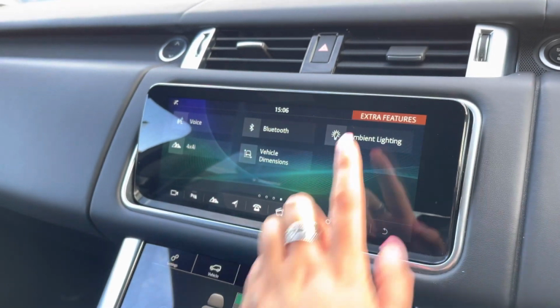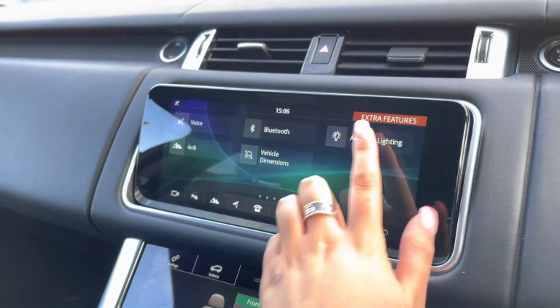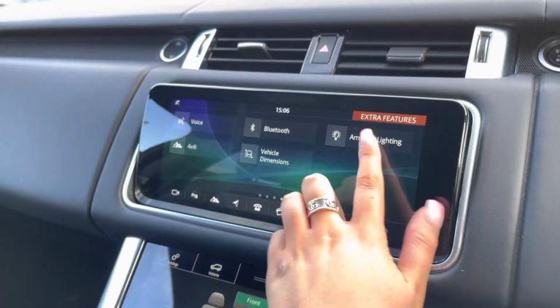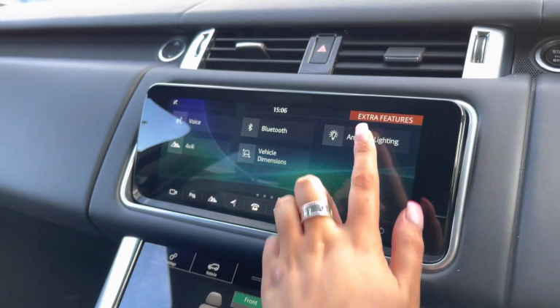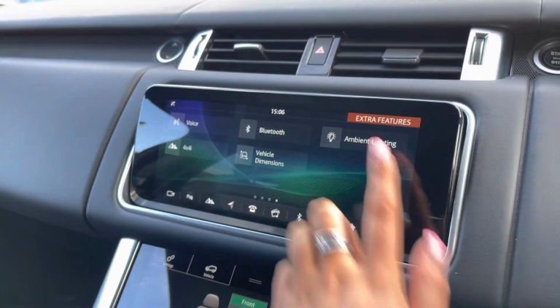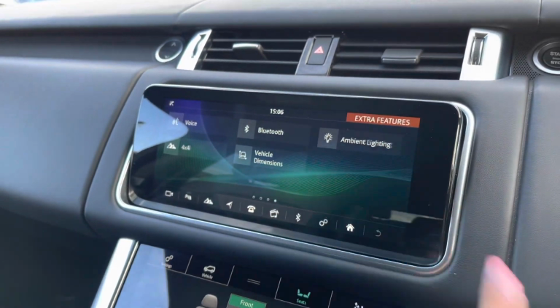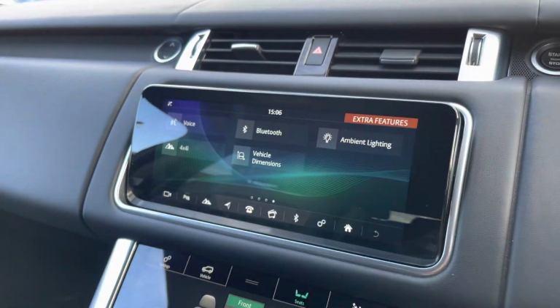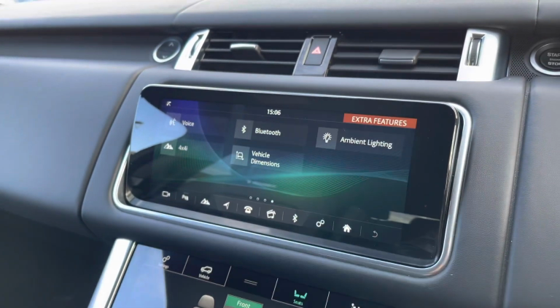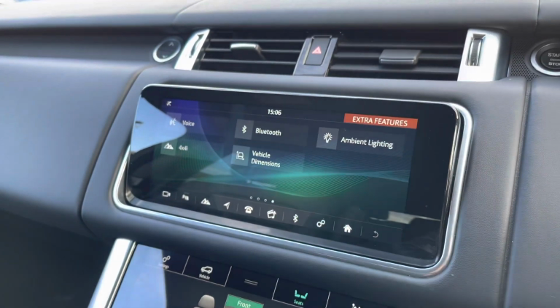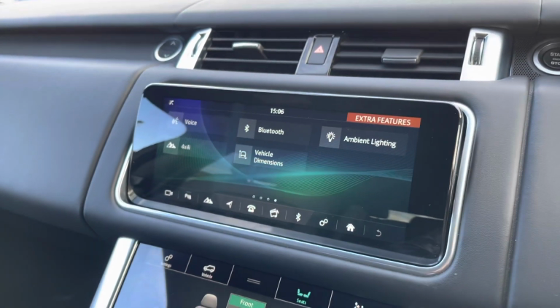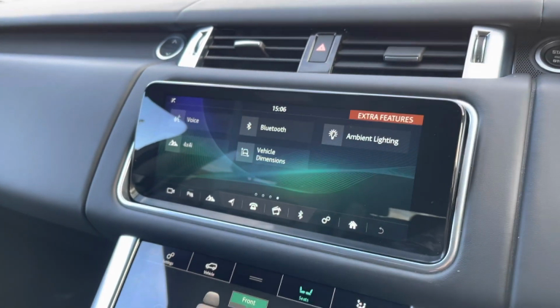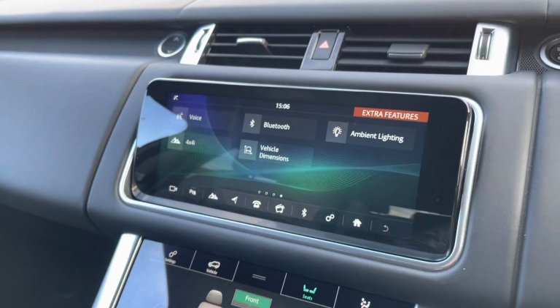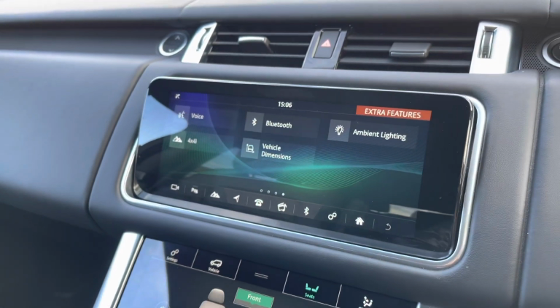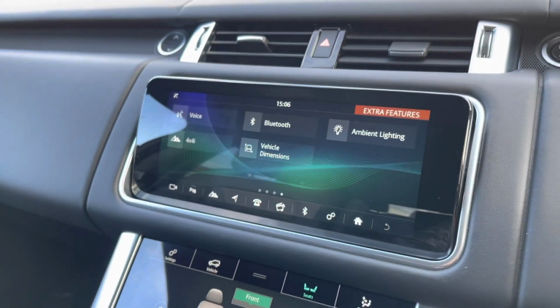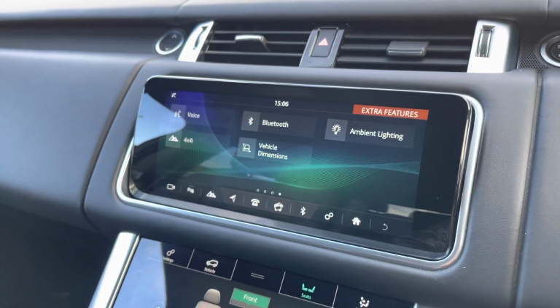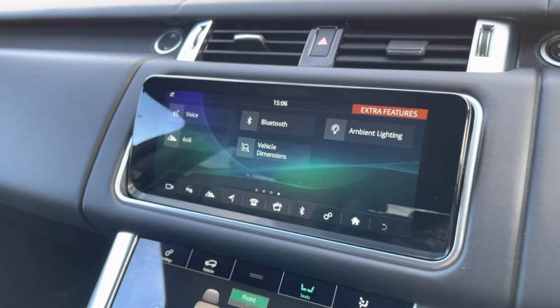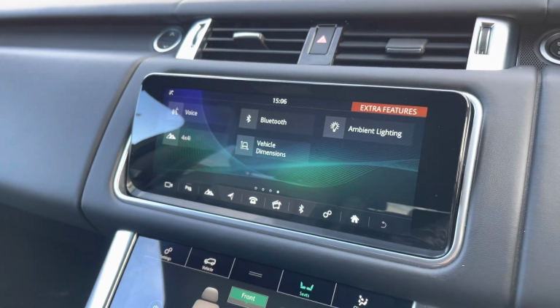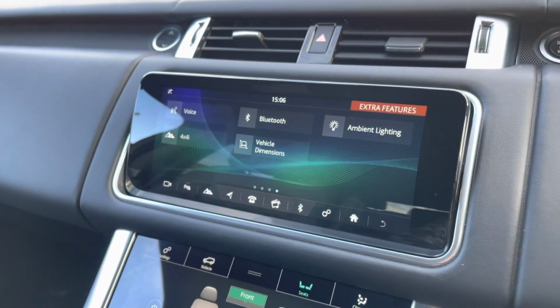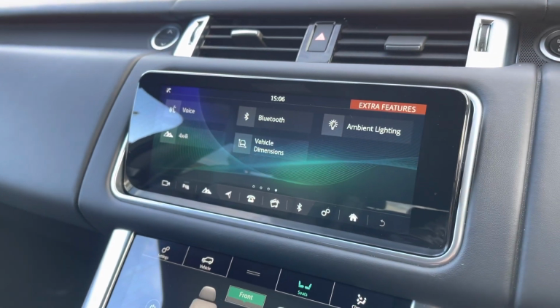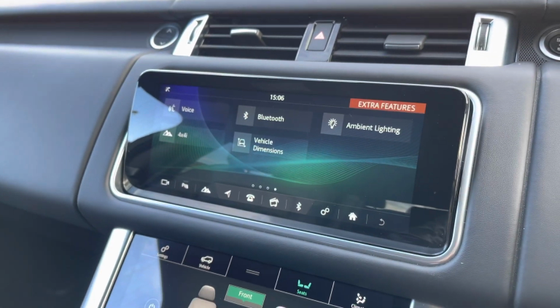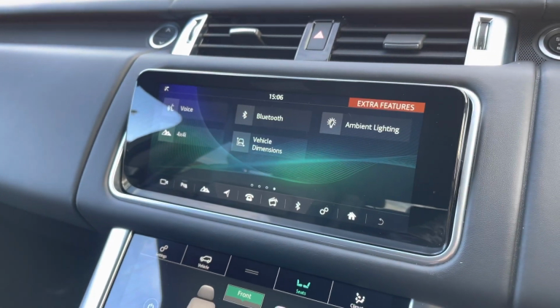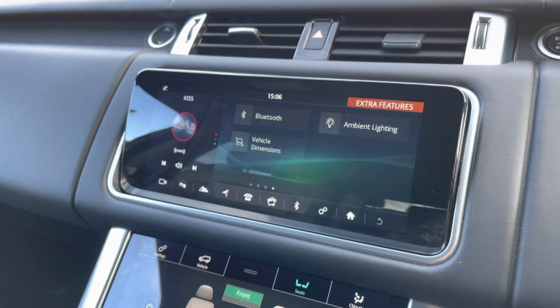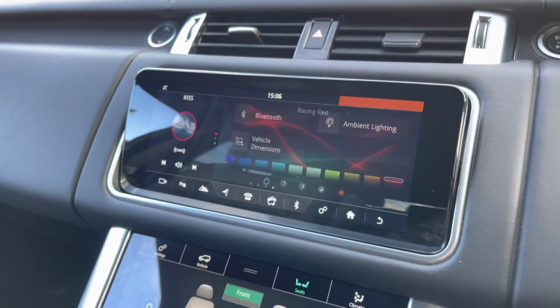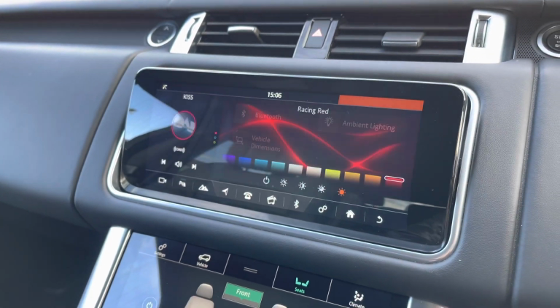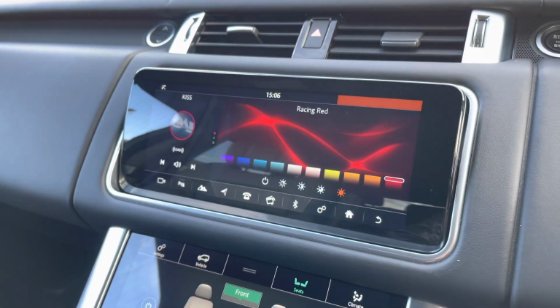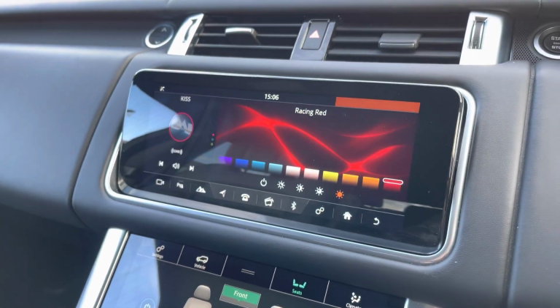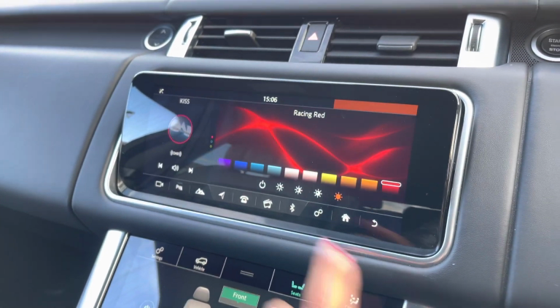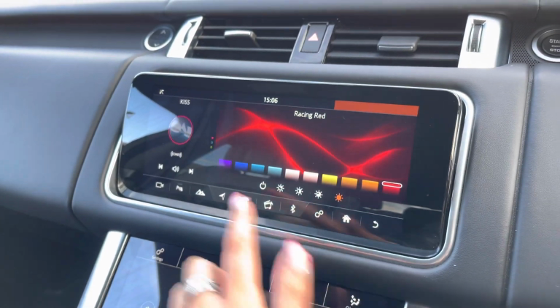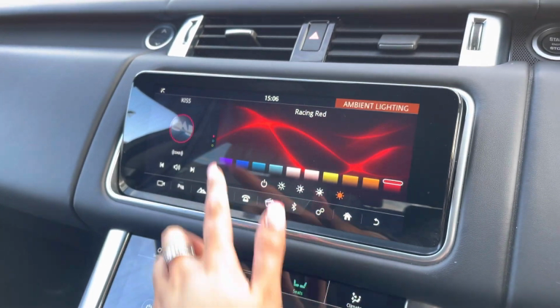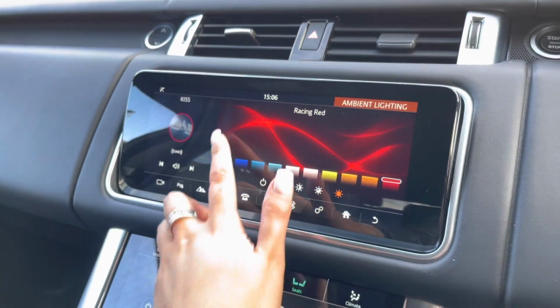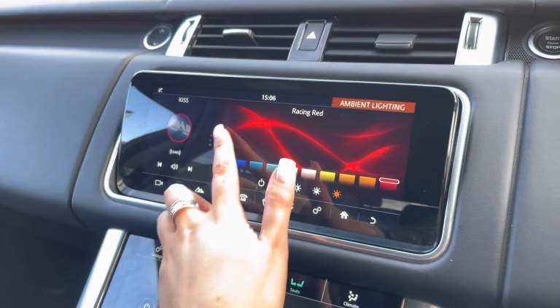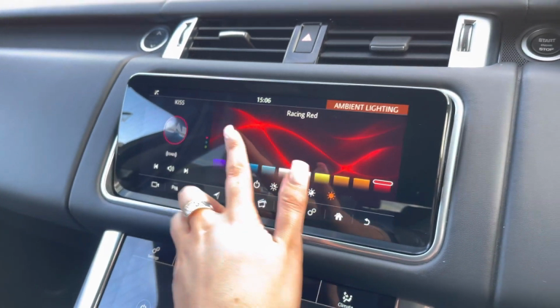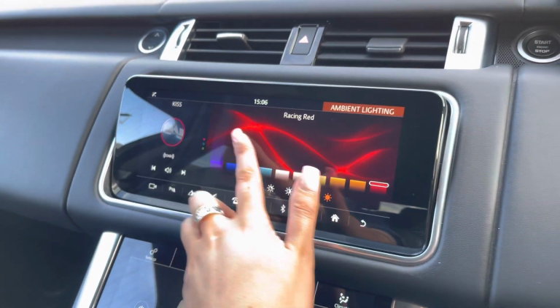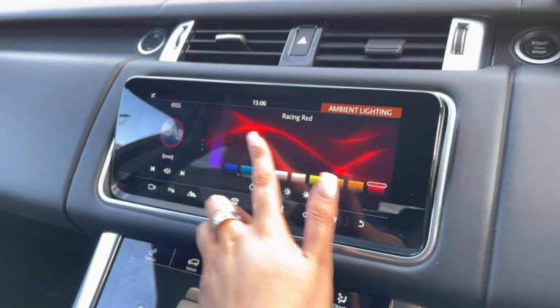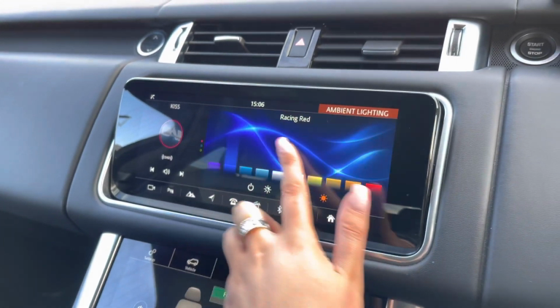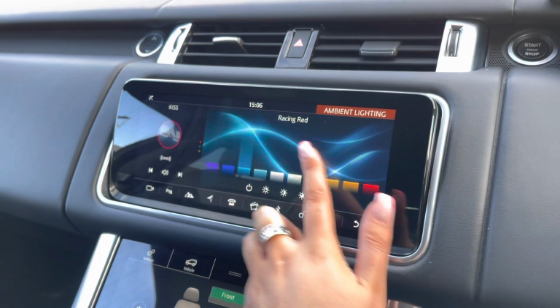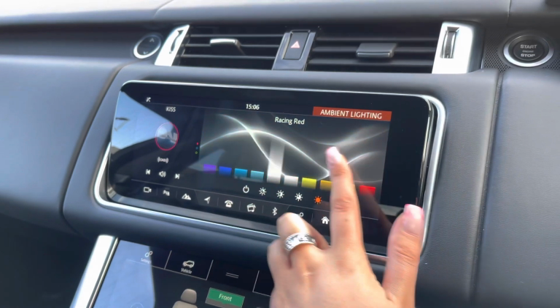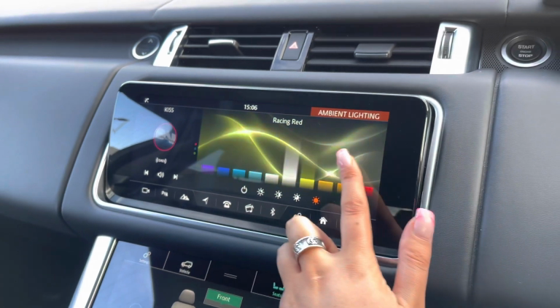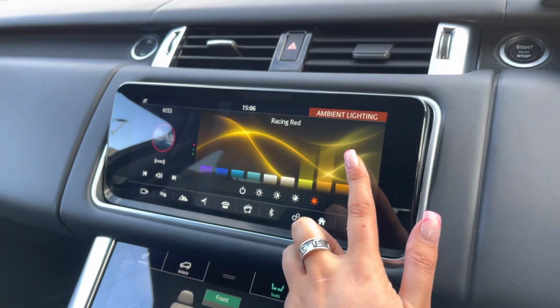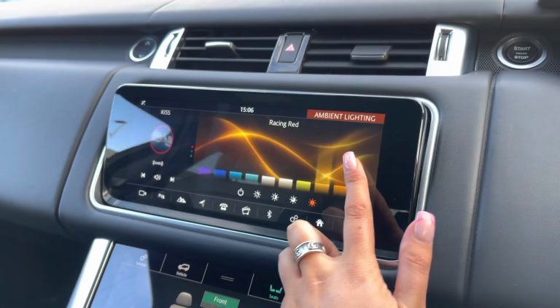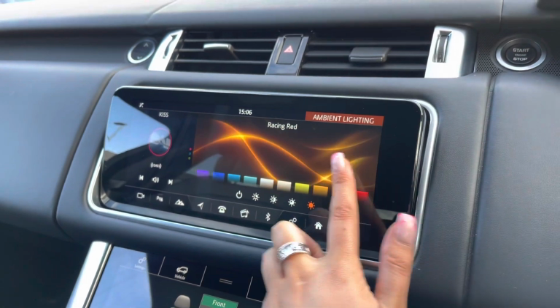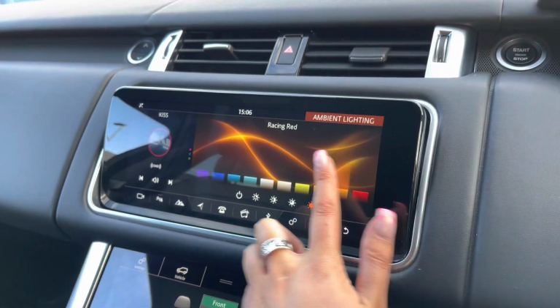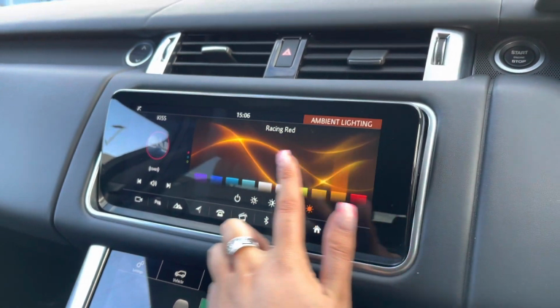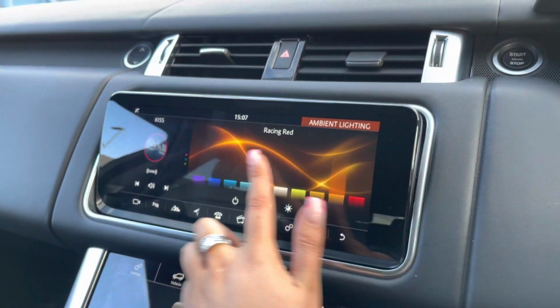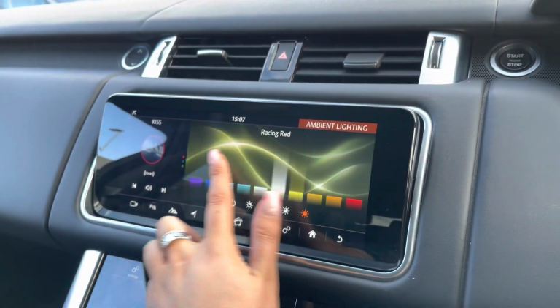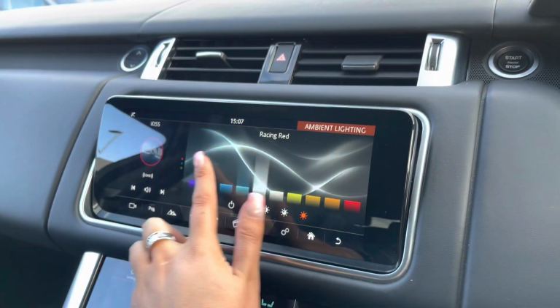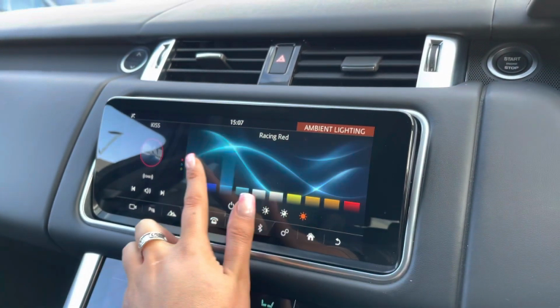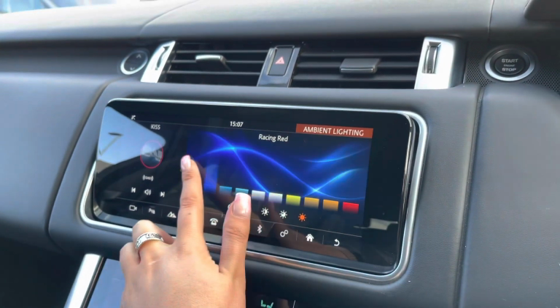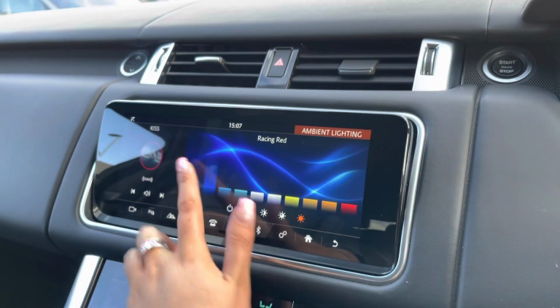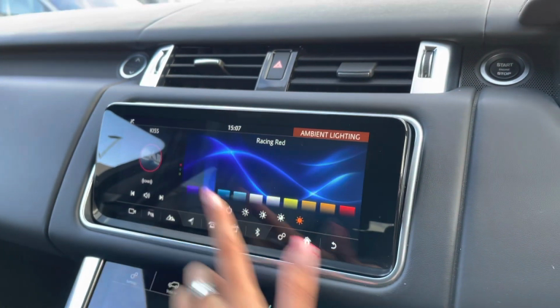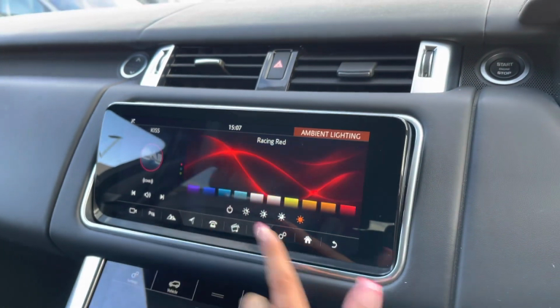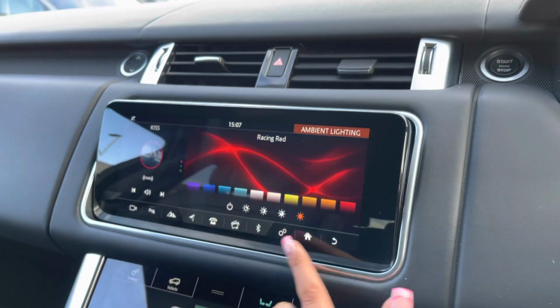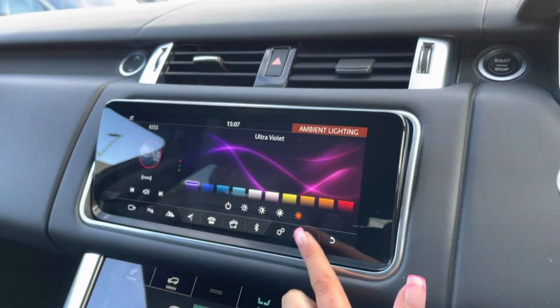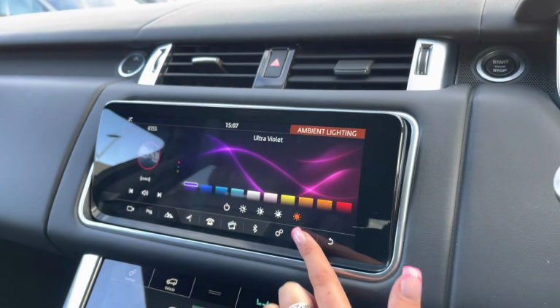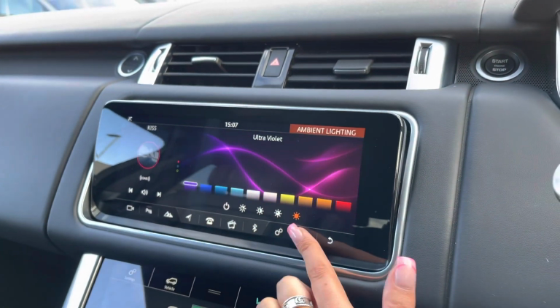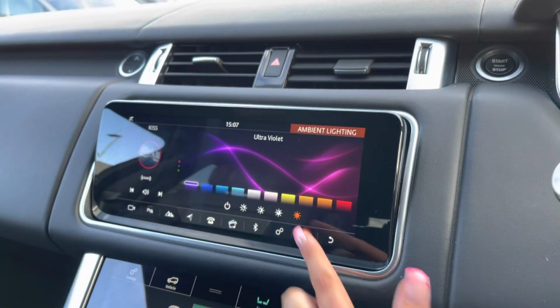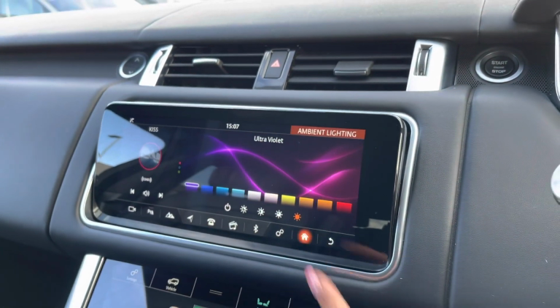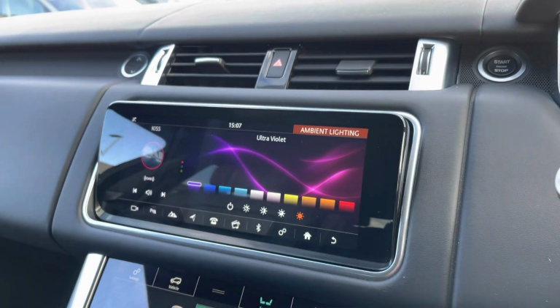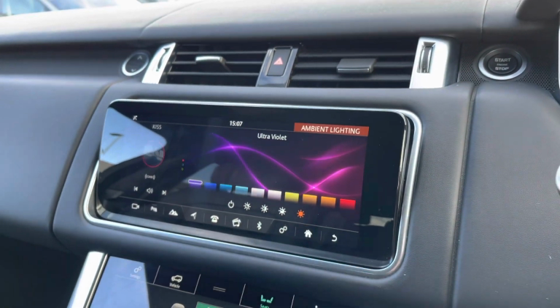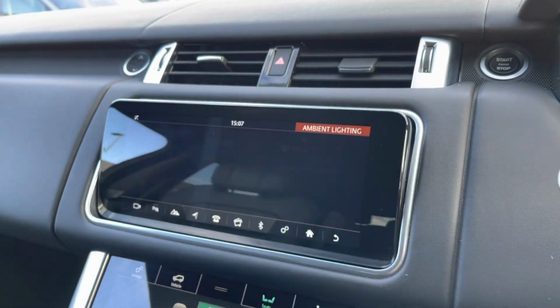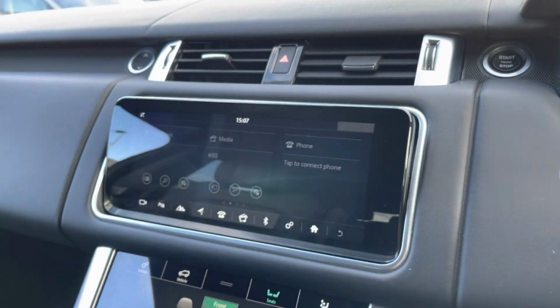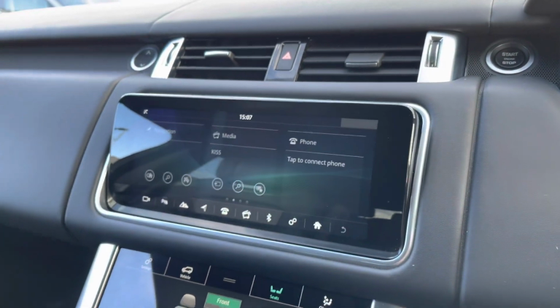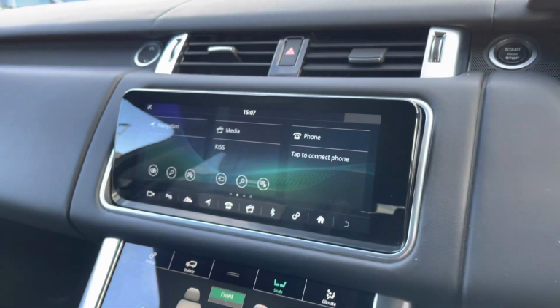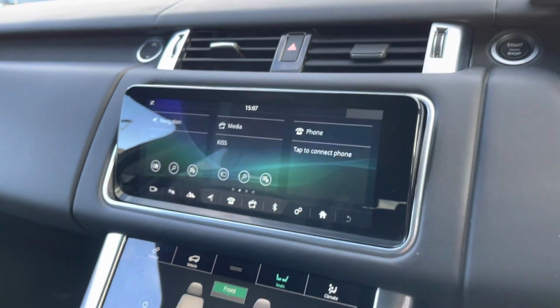On the next page you can see you have ambient lighting with many different colours to choose from, which looks really effective in the dark.